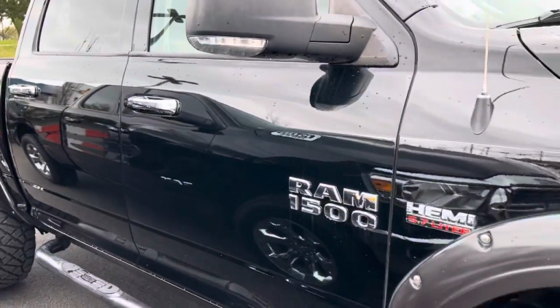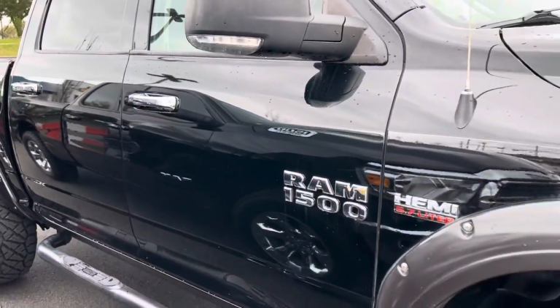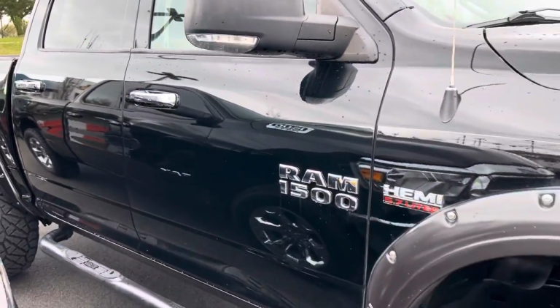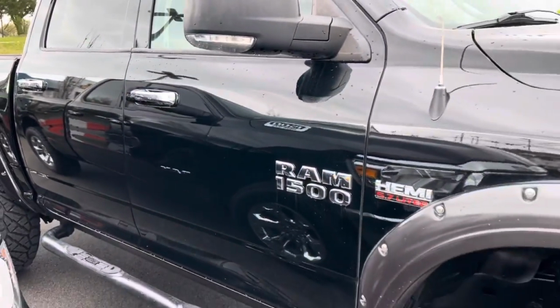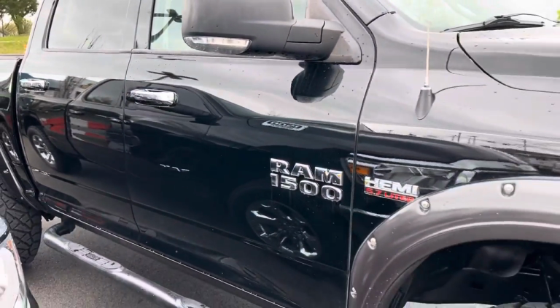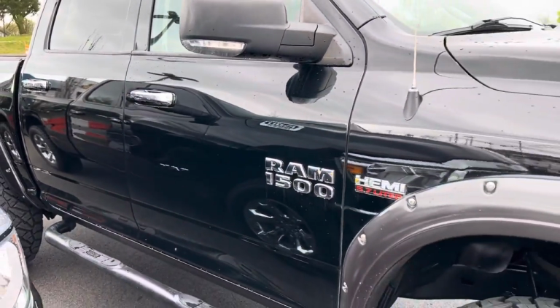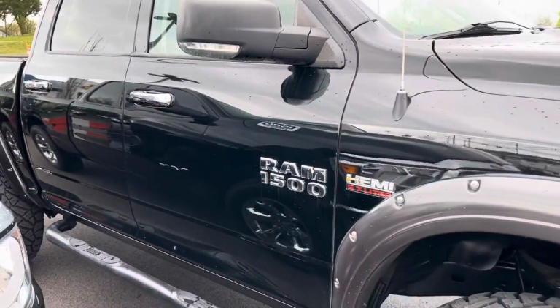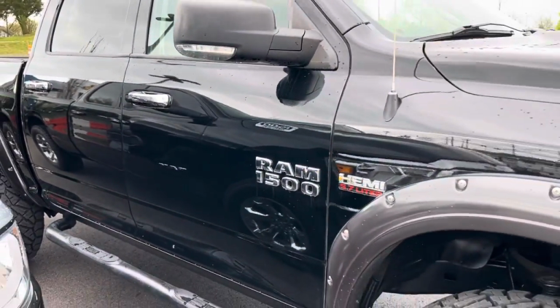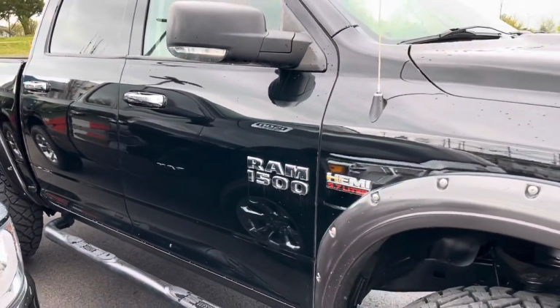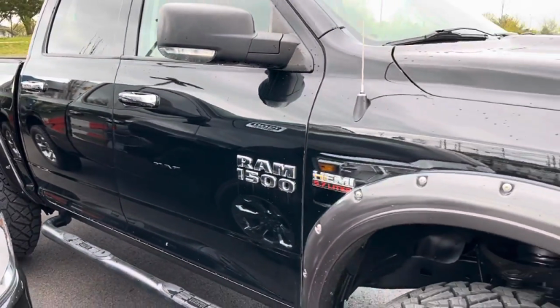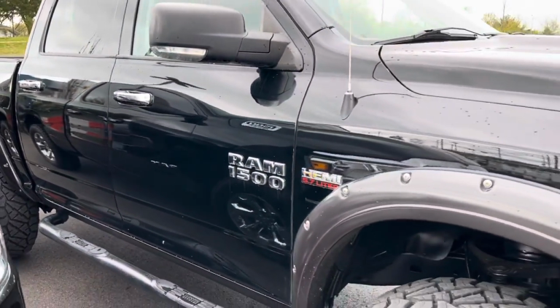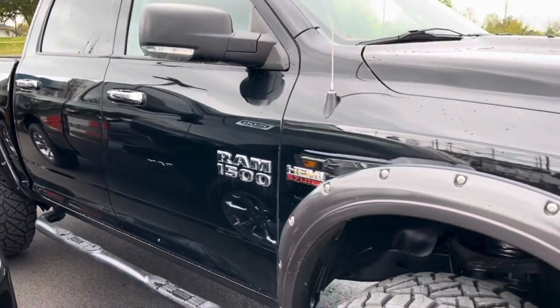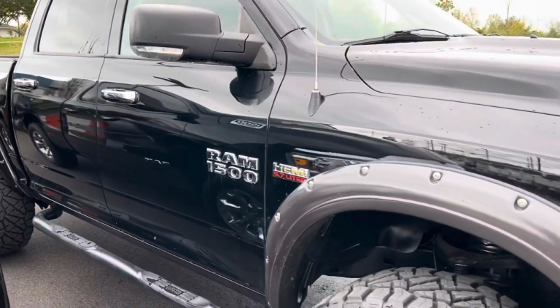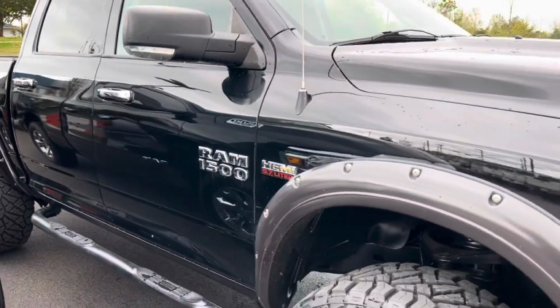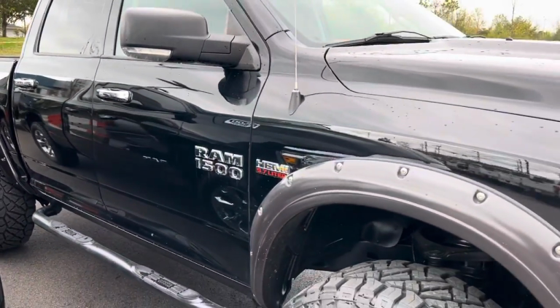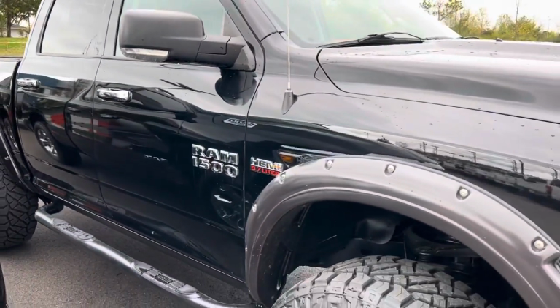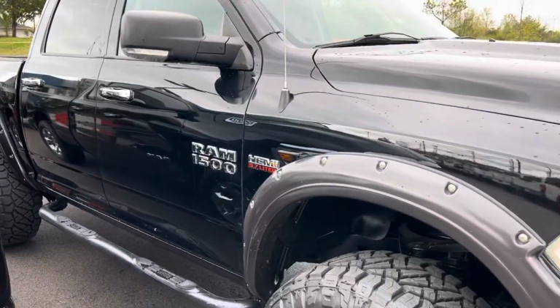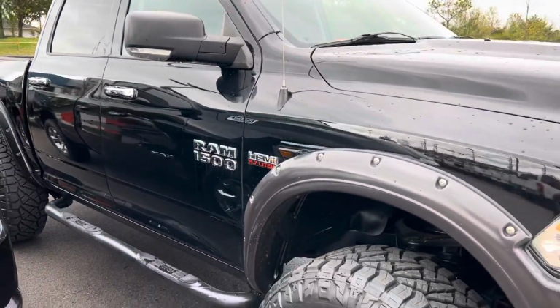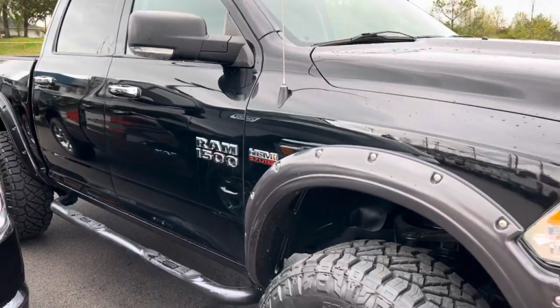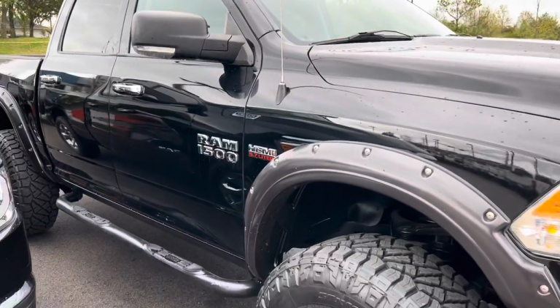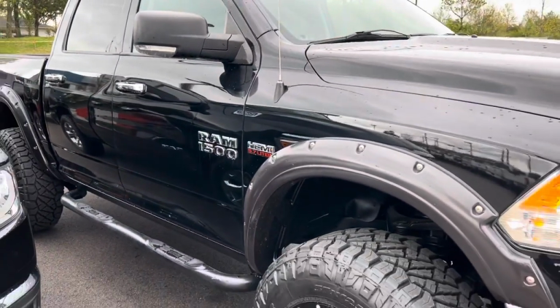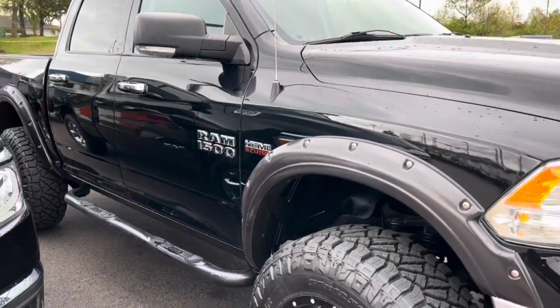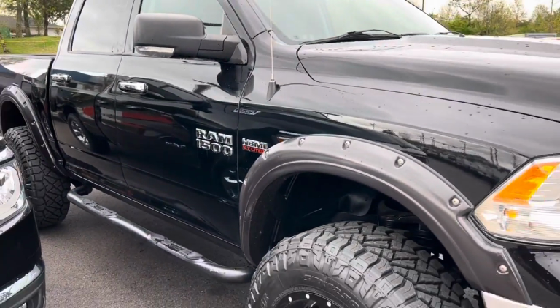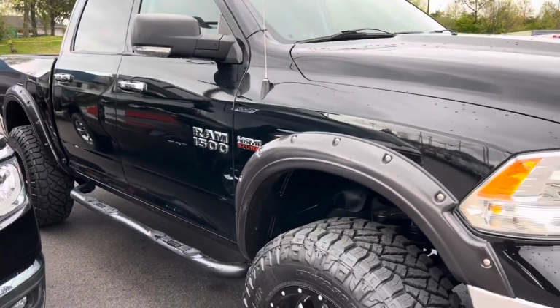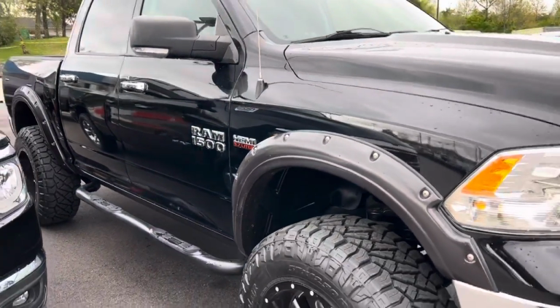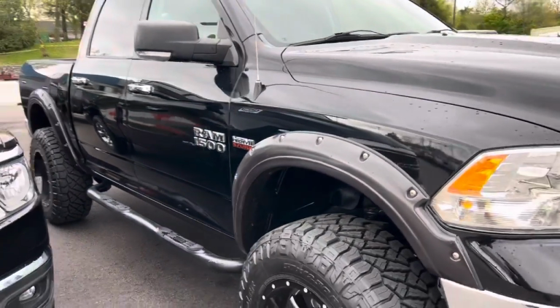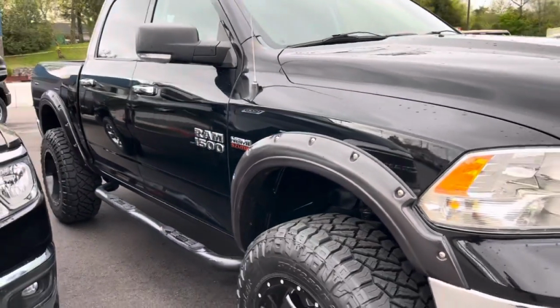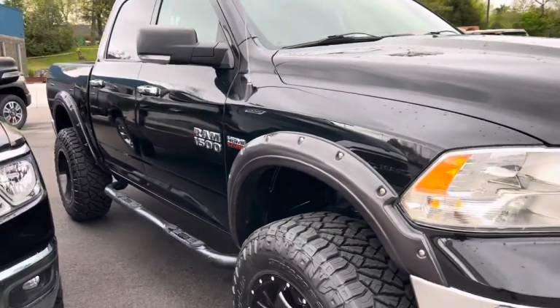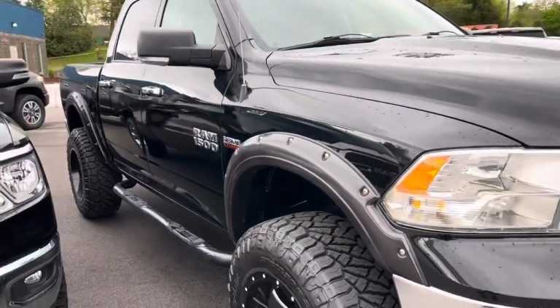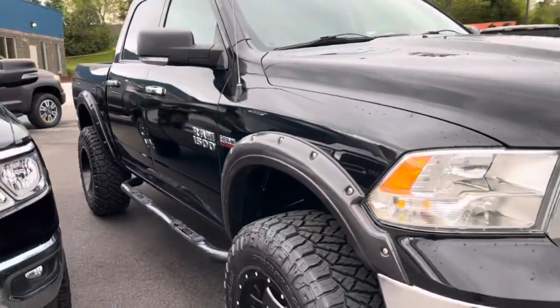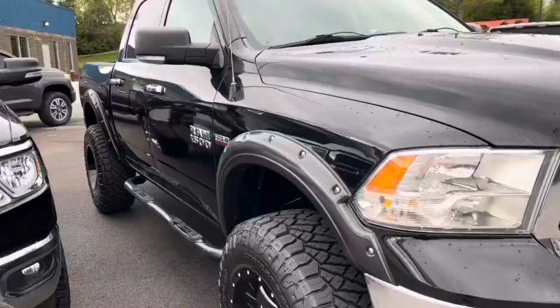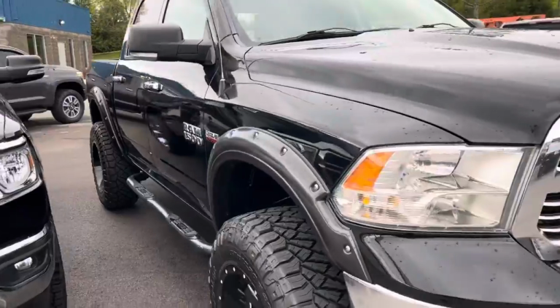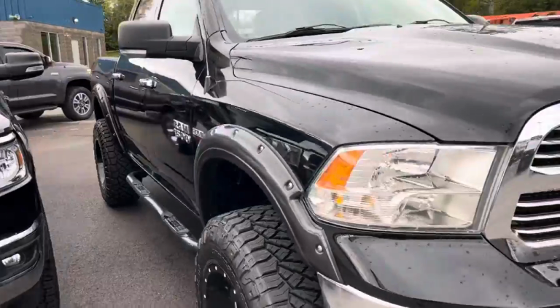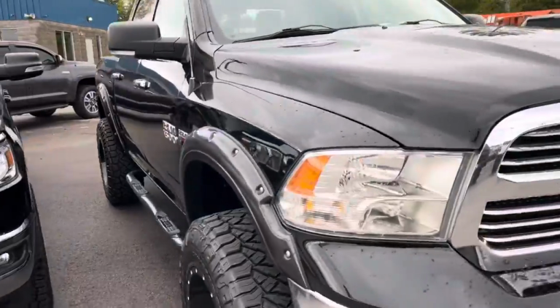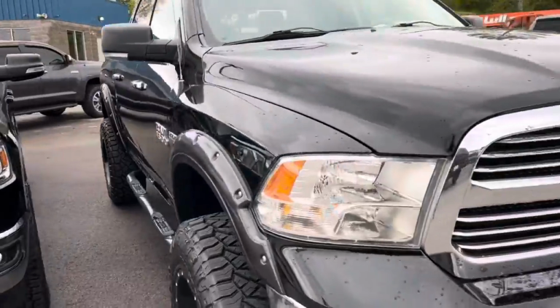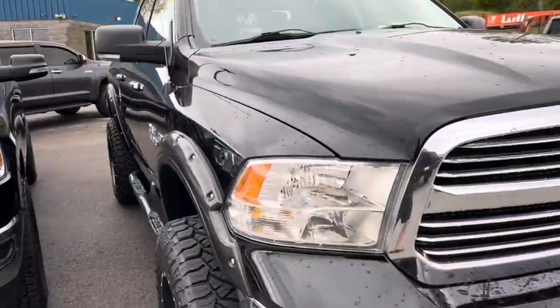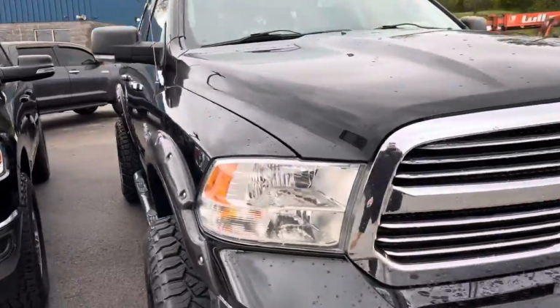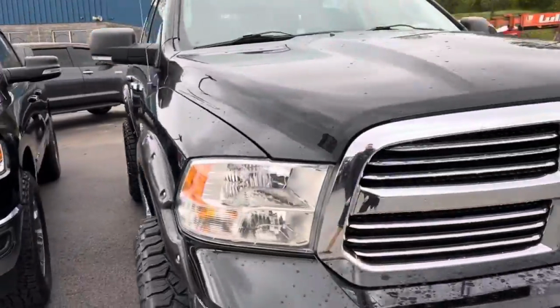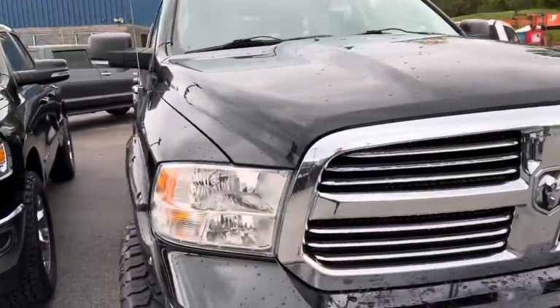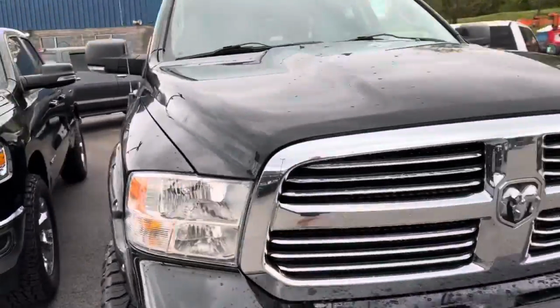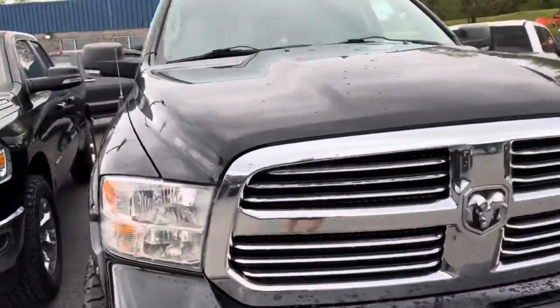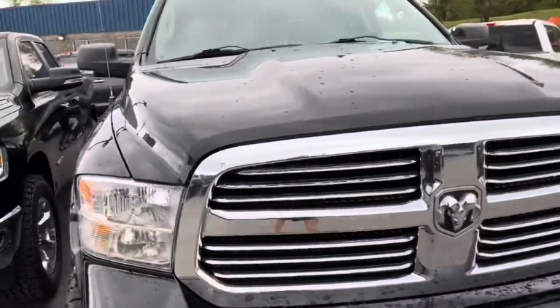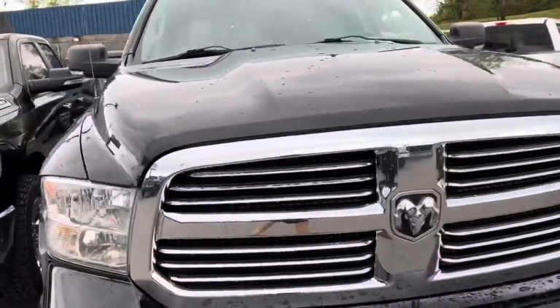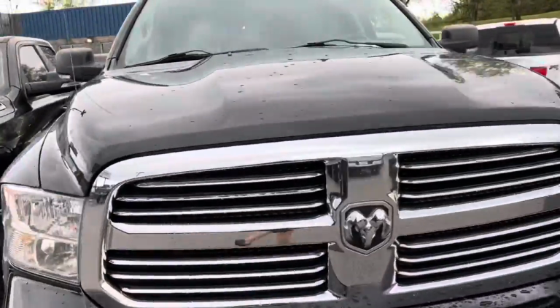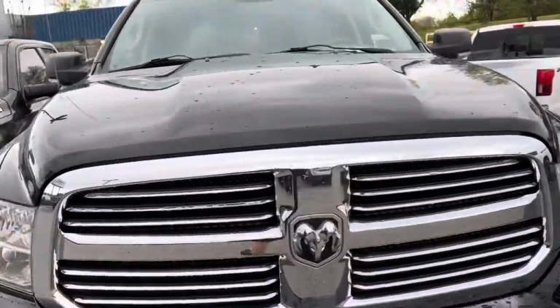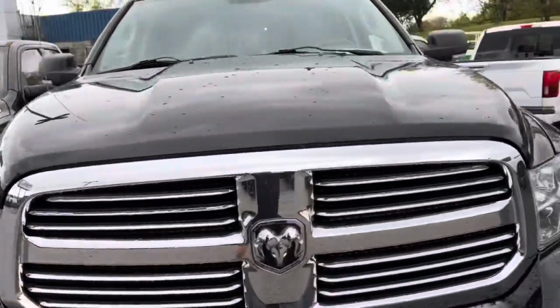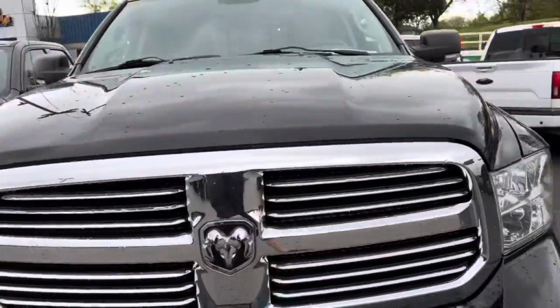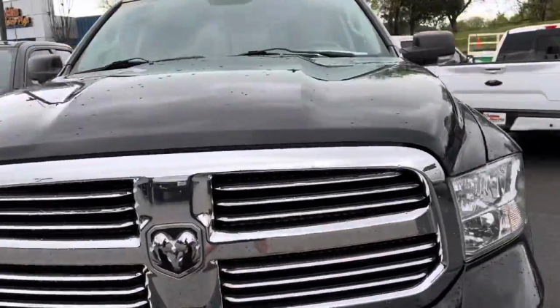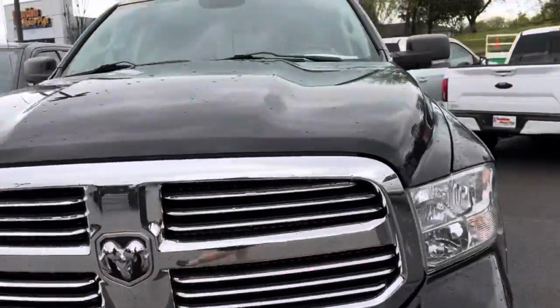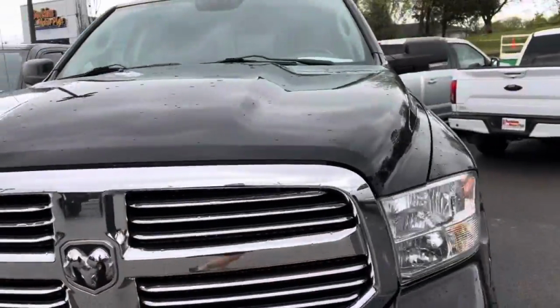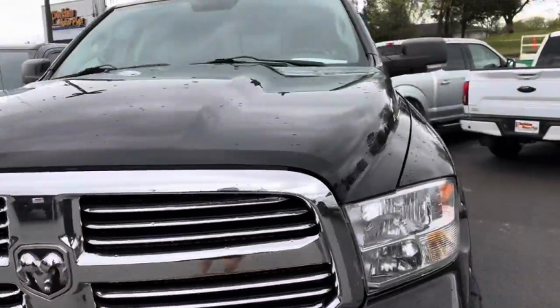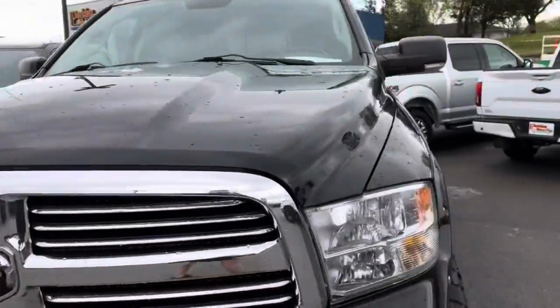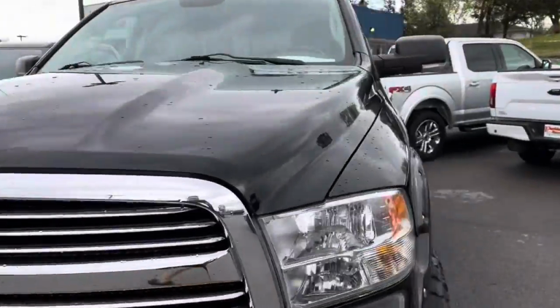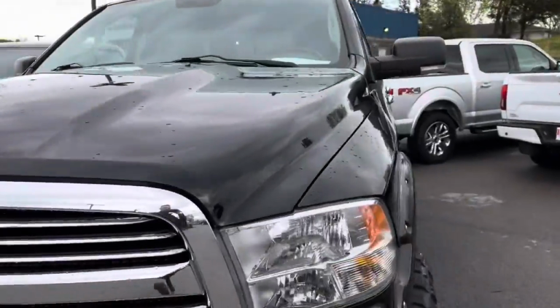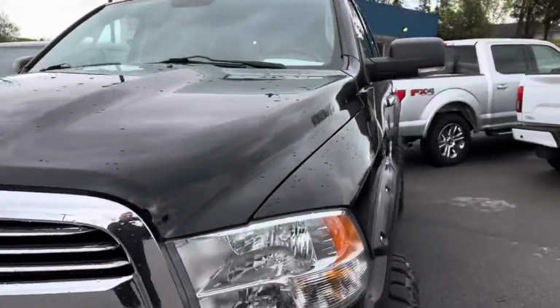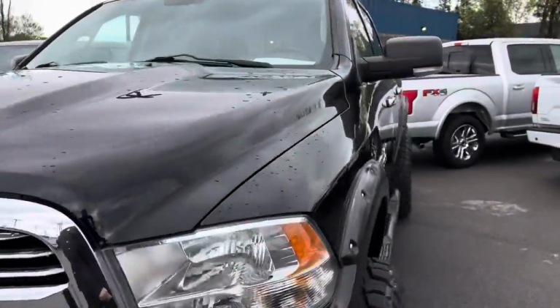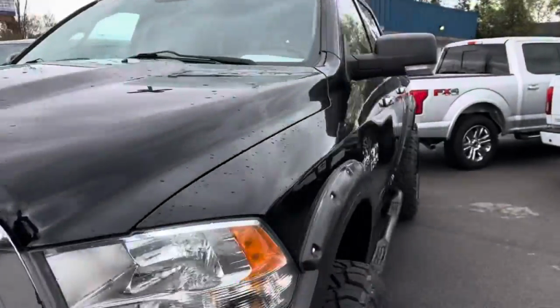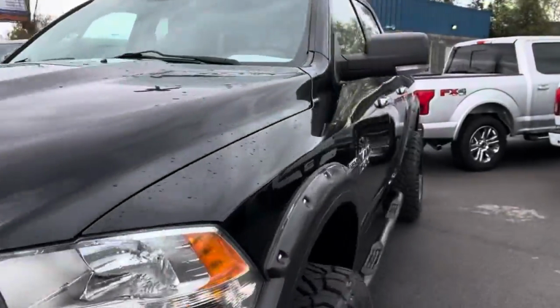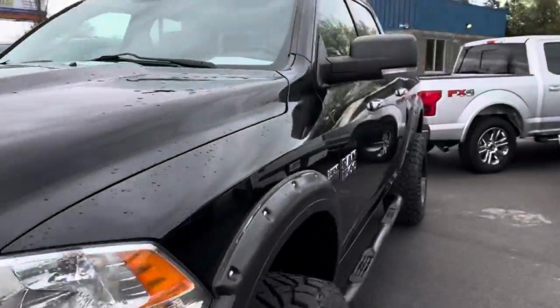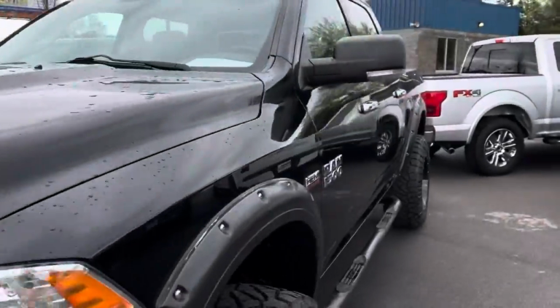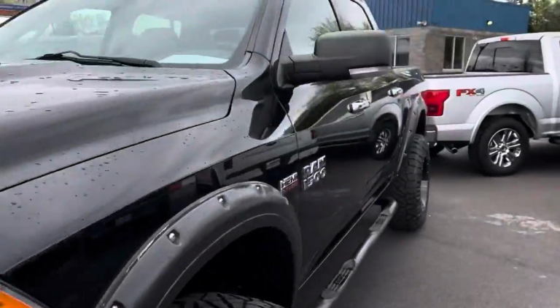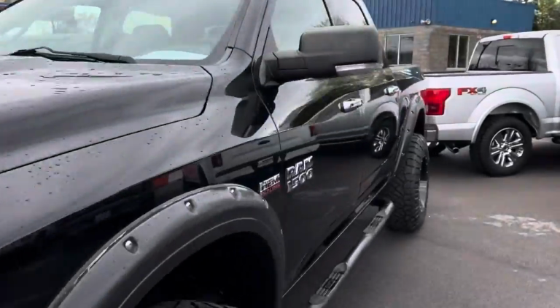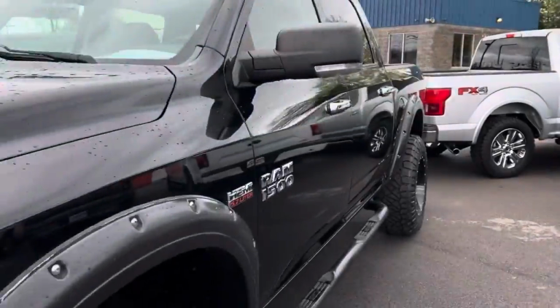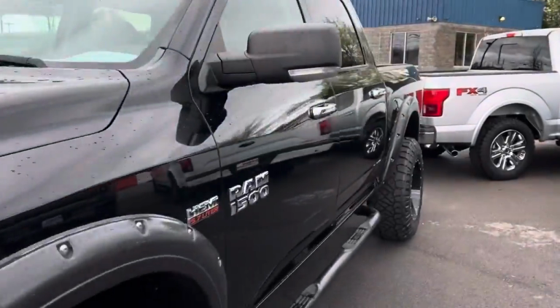Truly, I'm looking hard and I don't see any body dings, dents, or scratches really anywhere on the body.